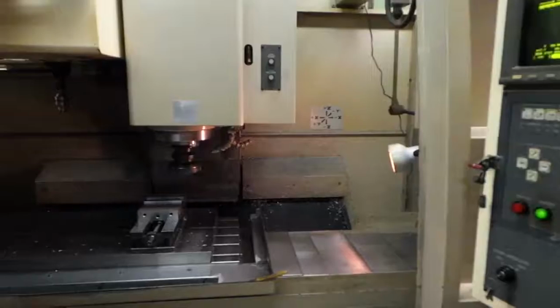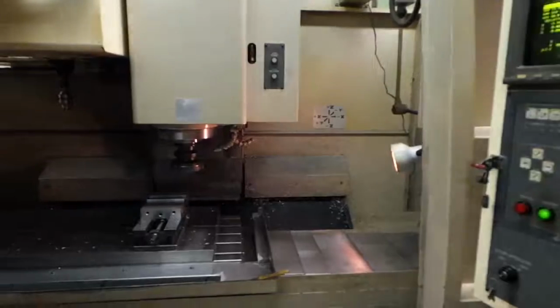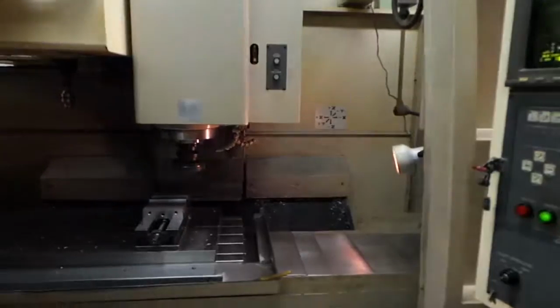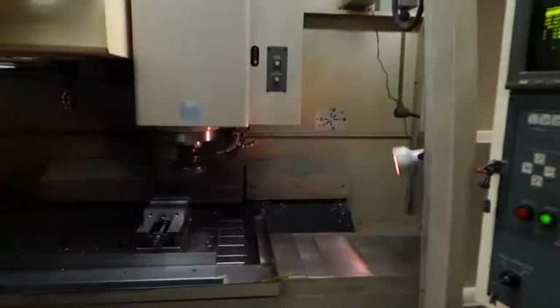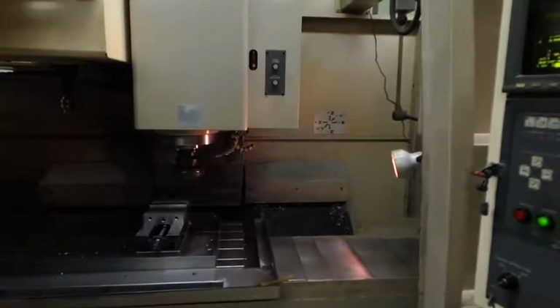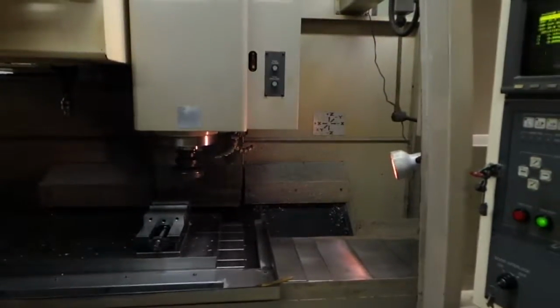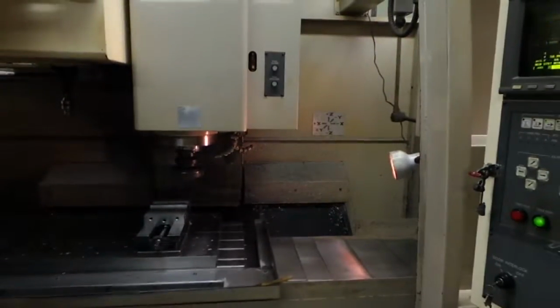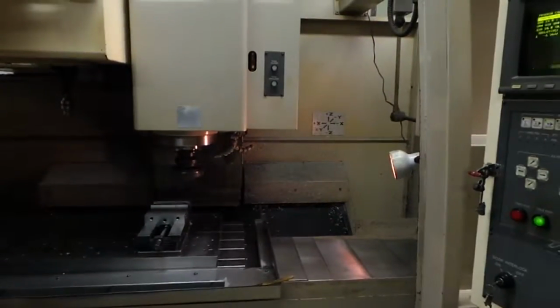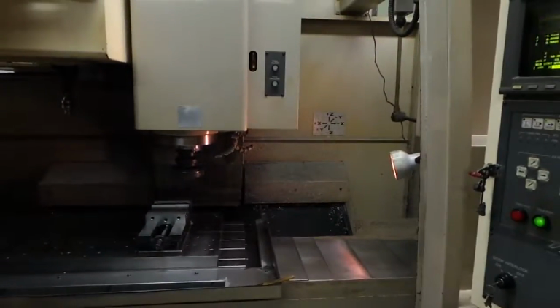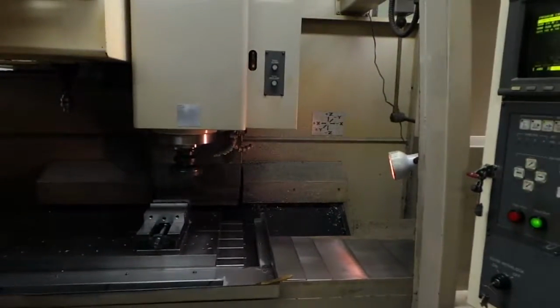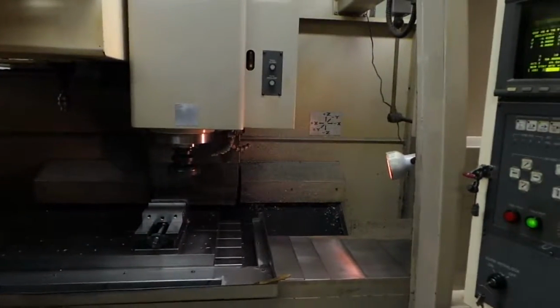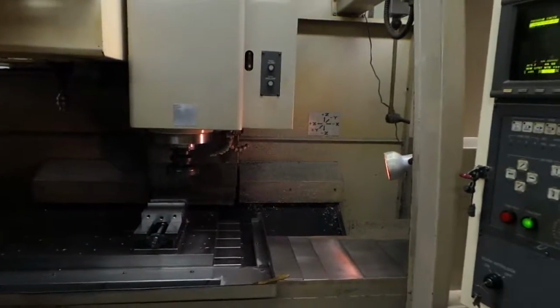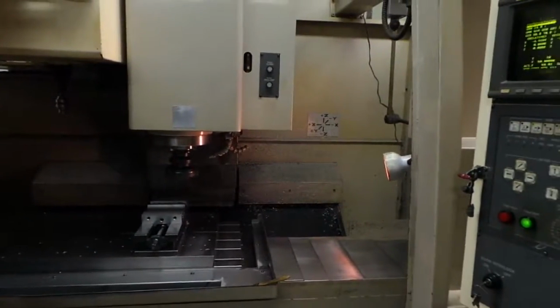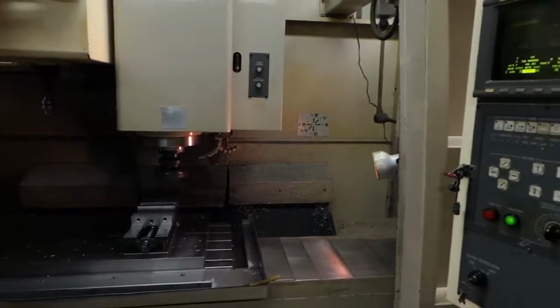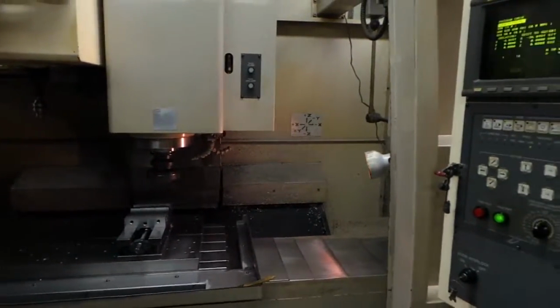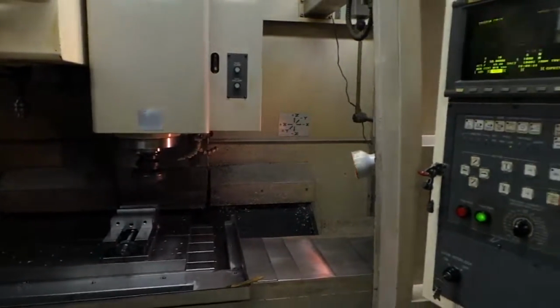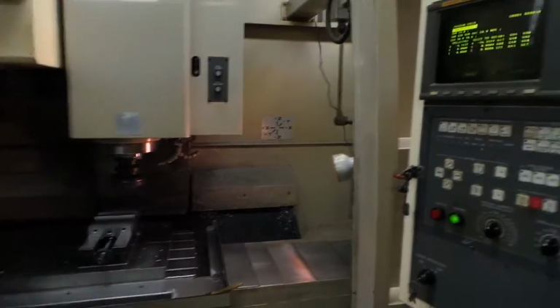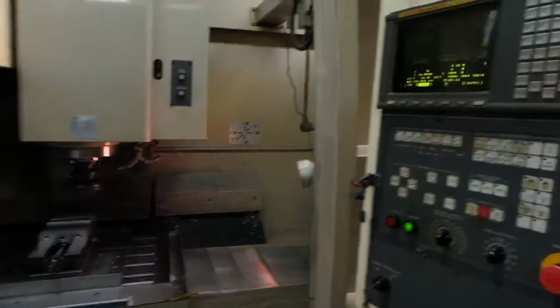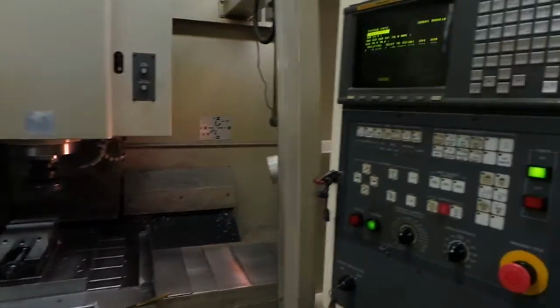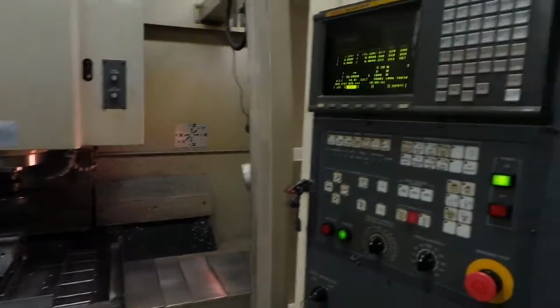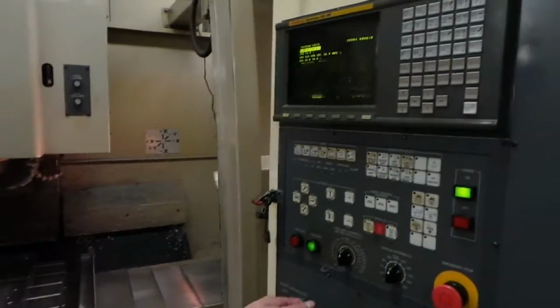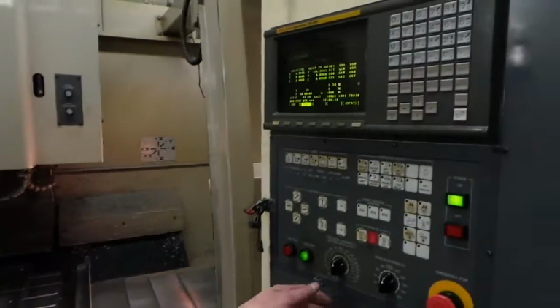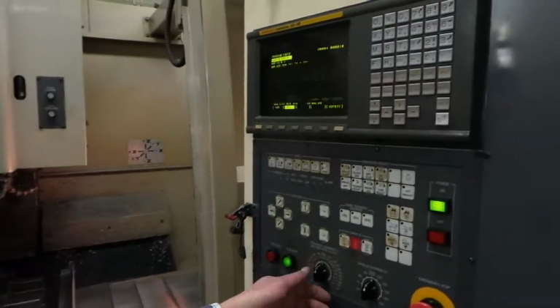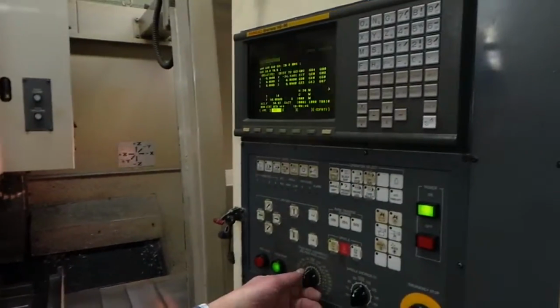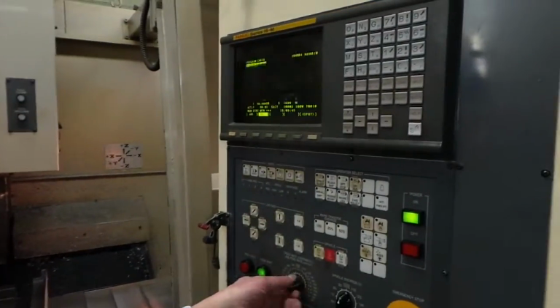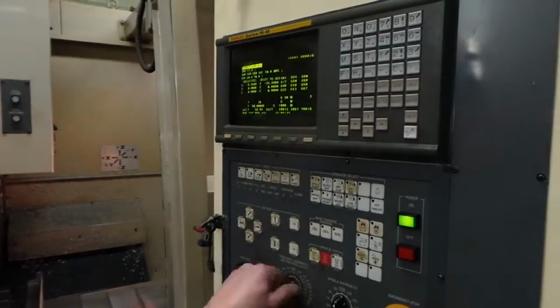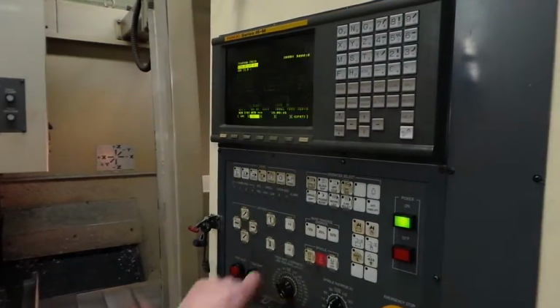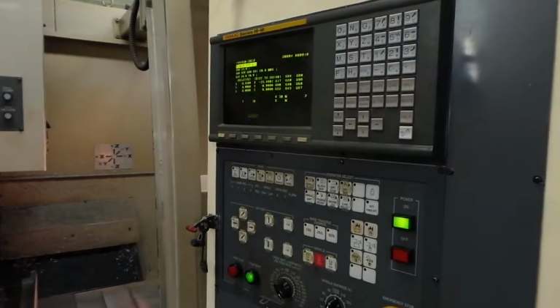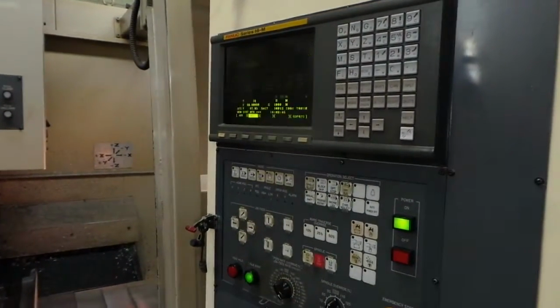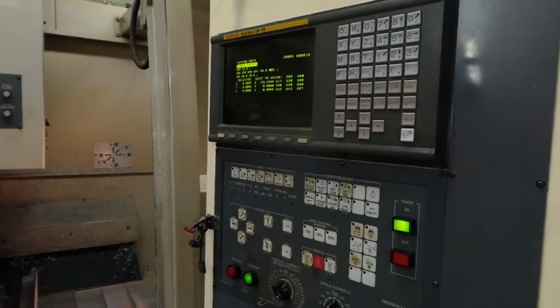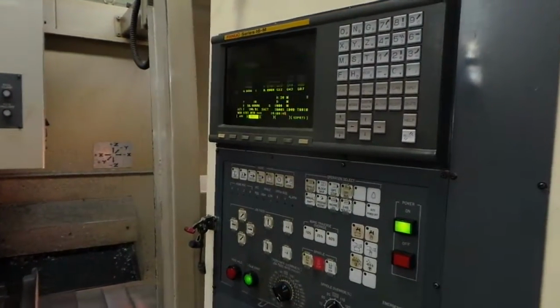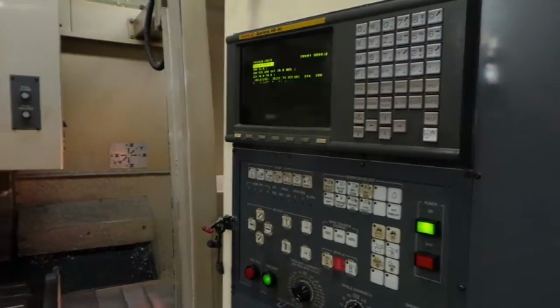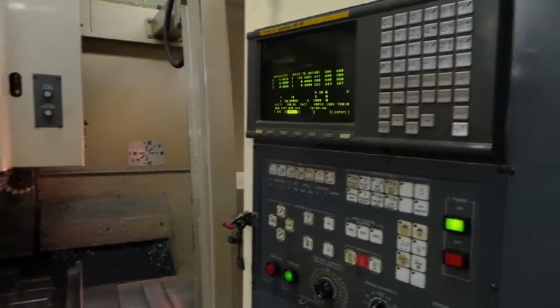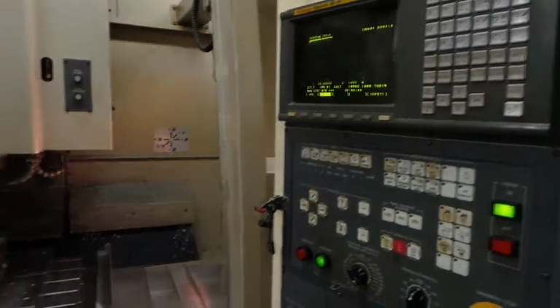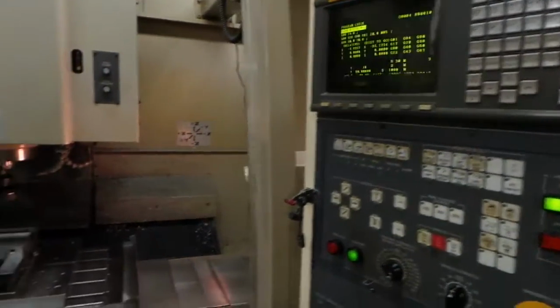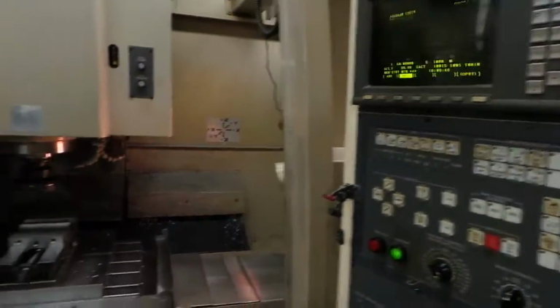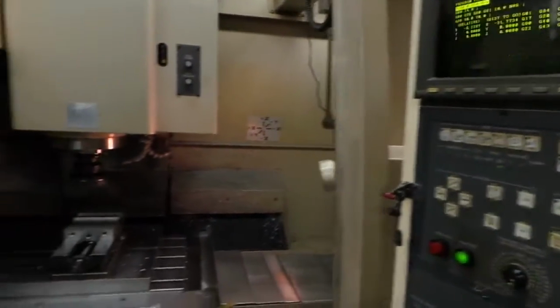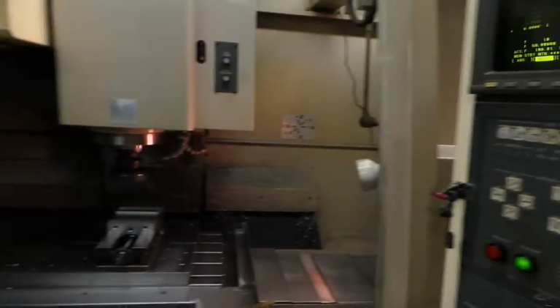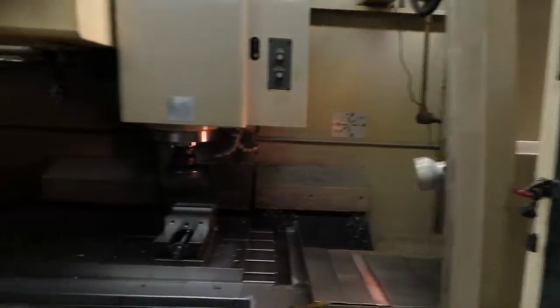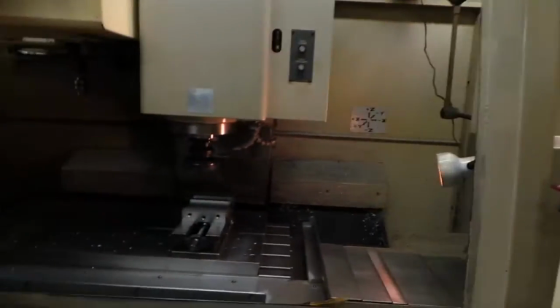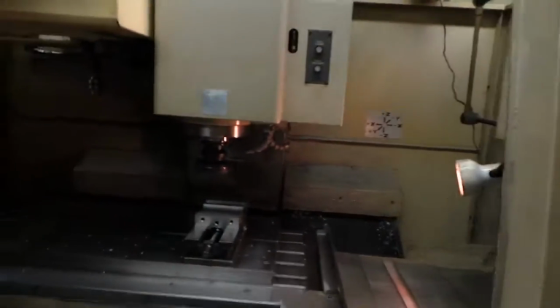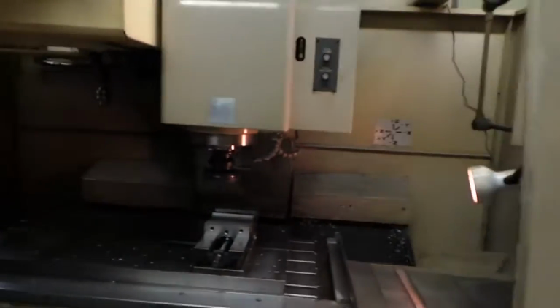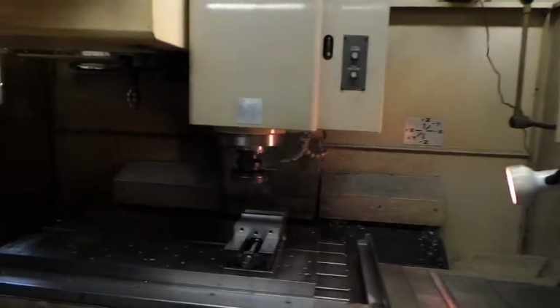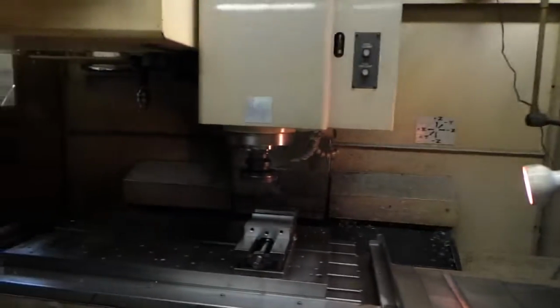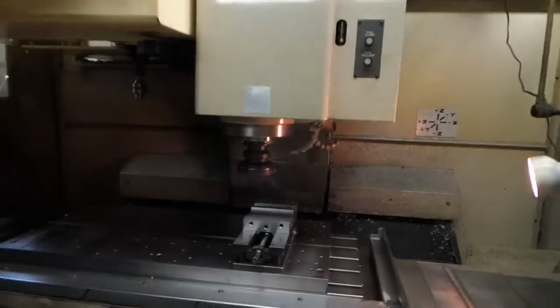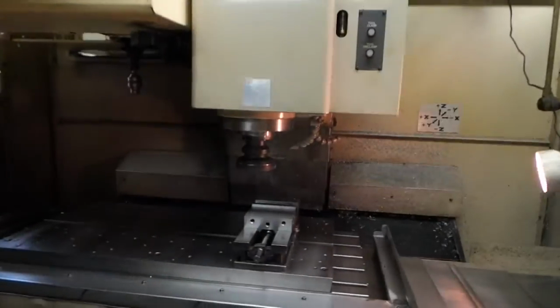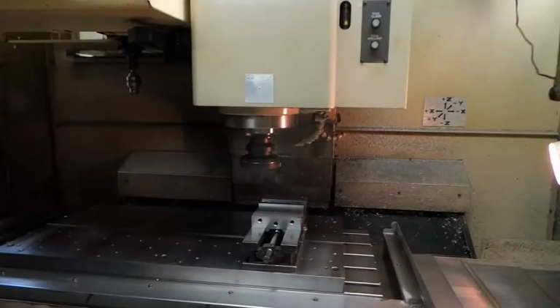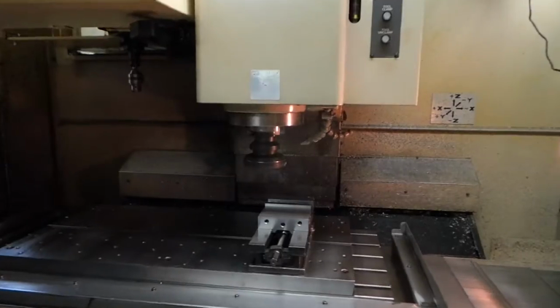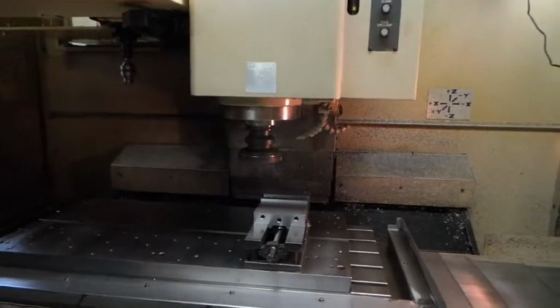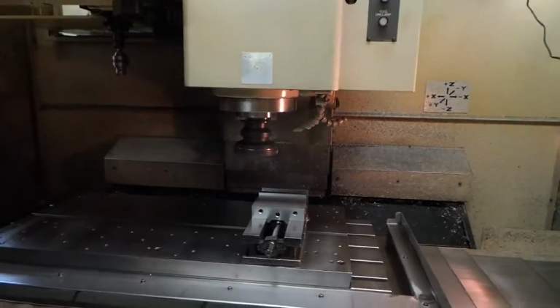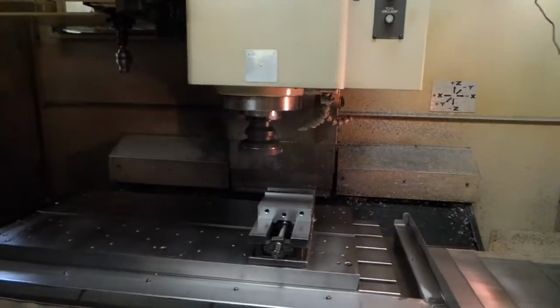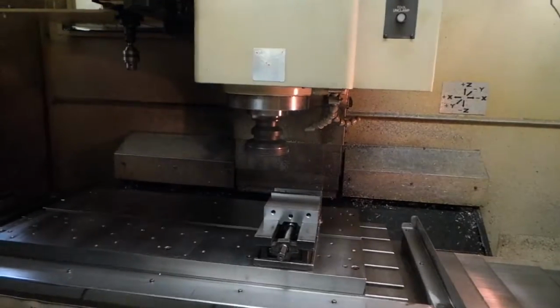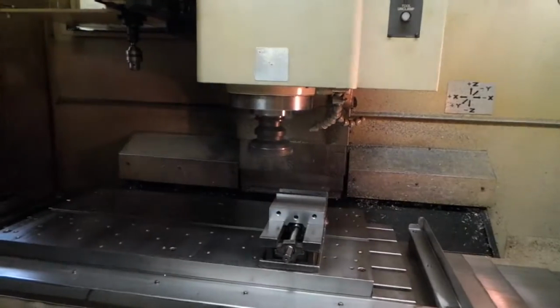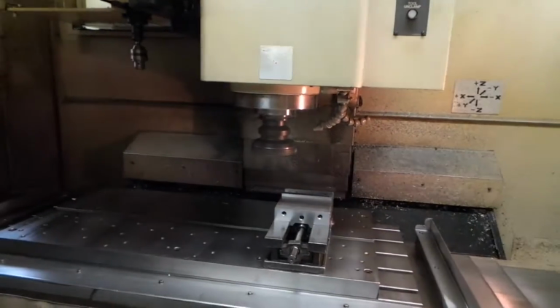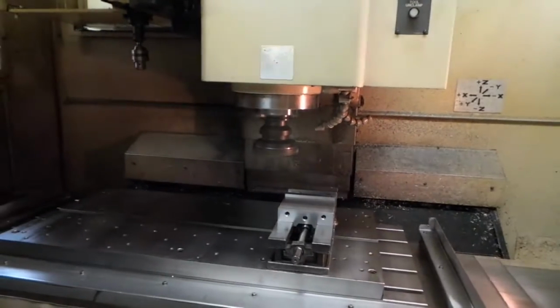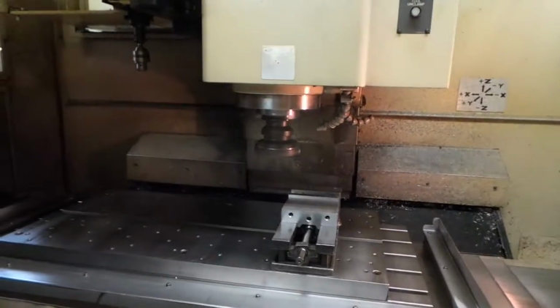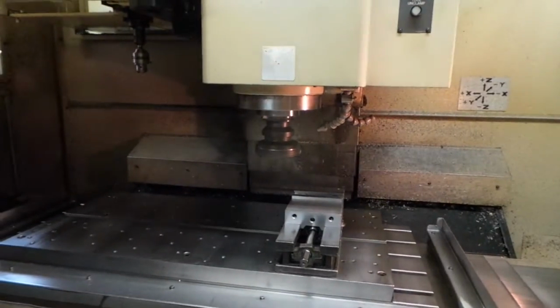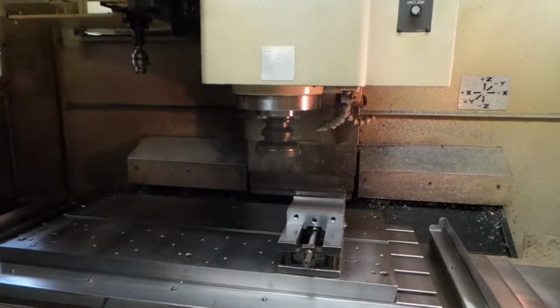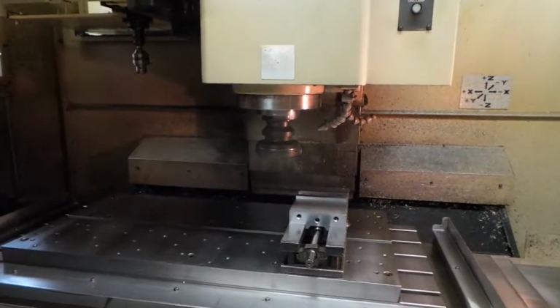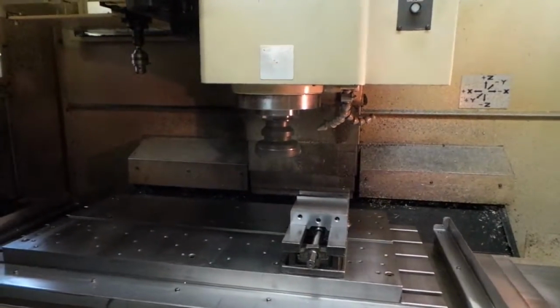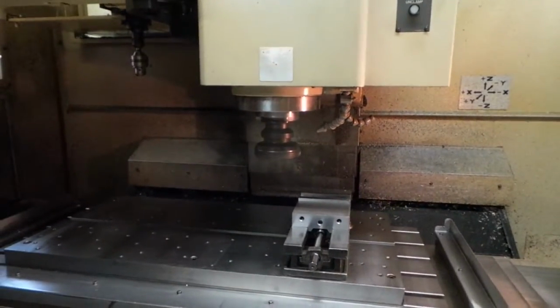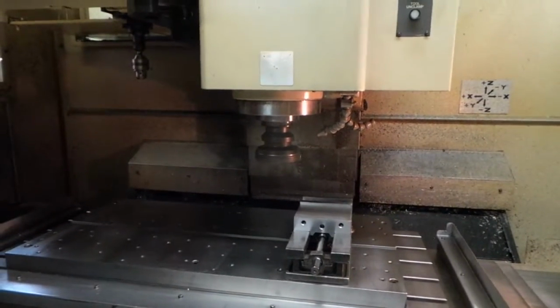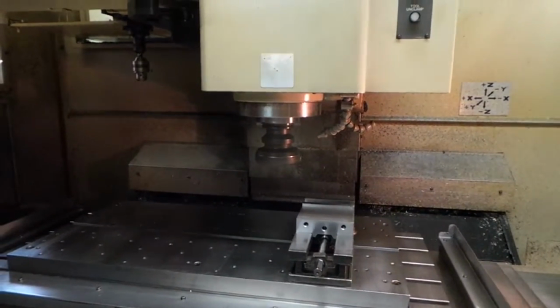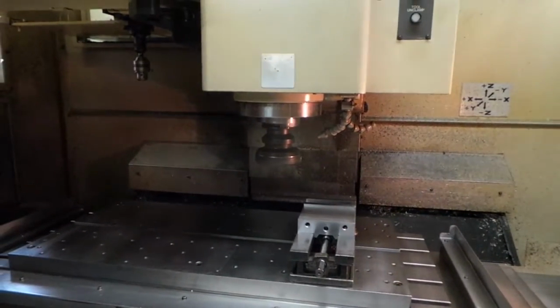I don't know how a 511V is in operation. What we have is a CAT 50 taper machine.